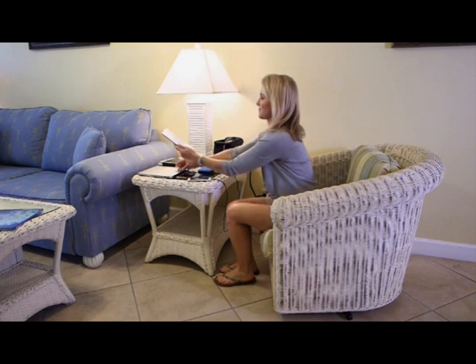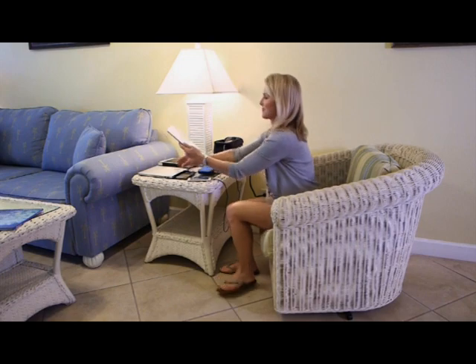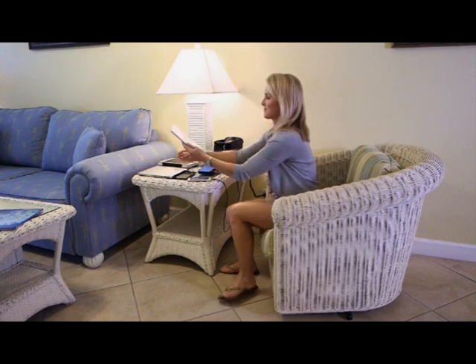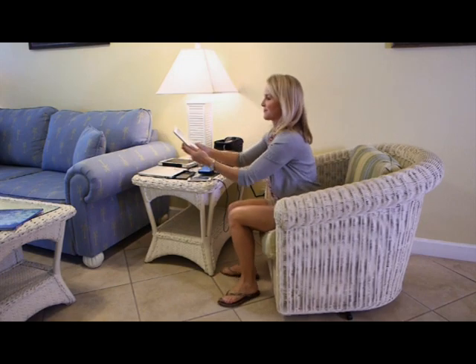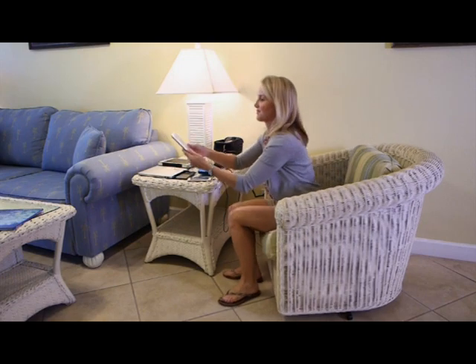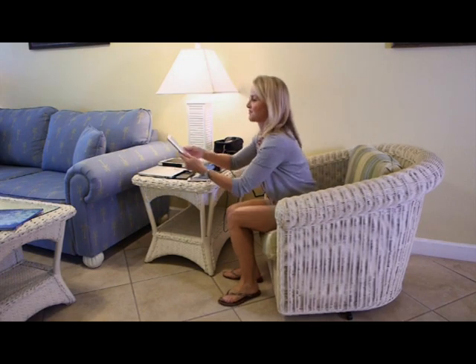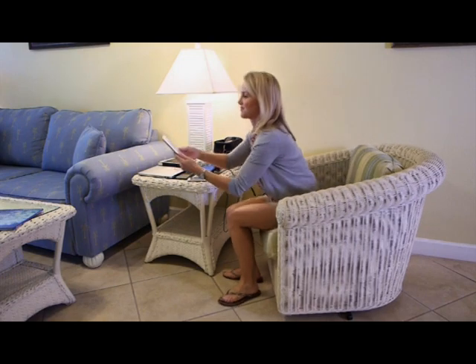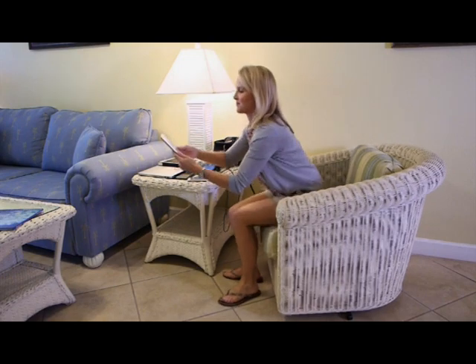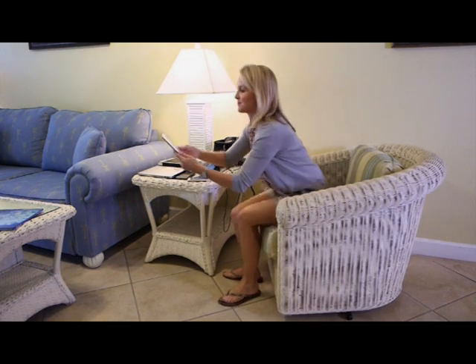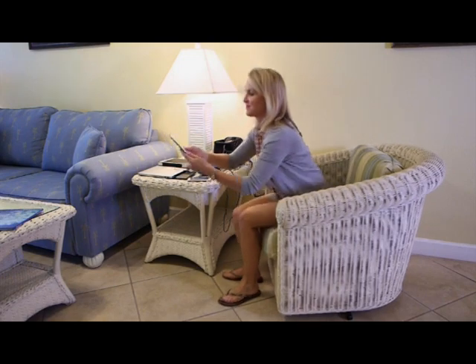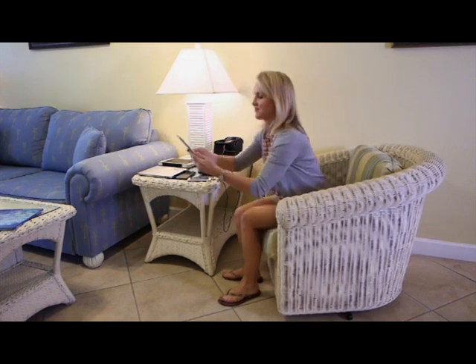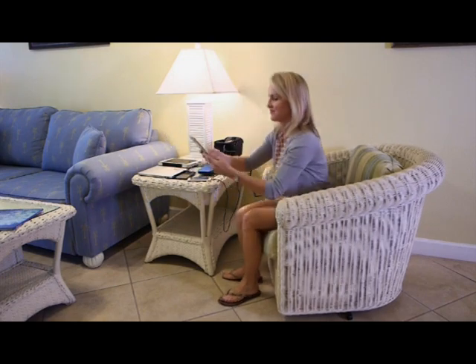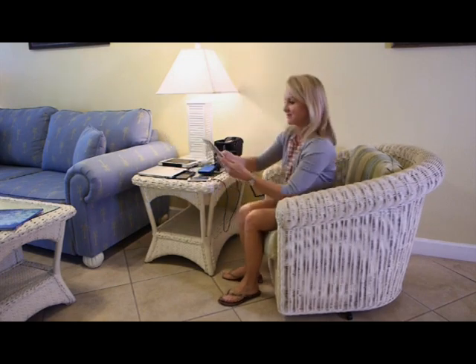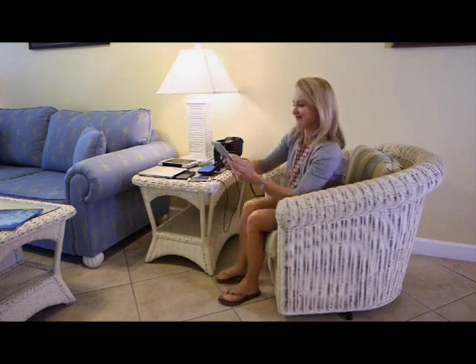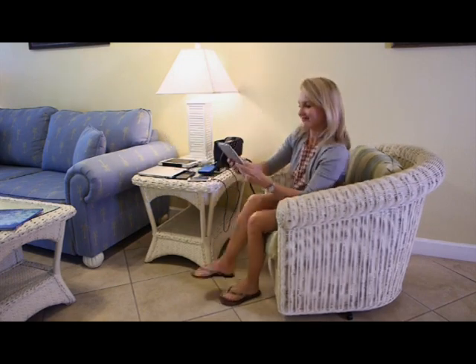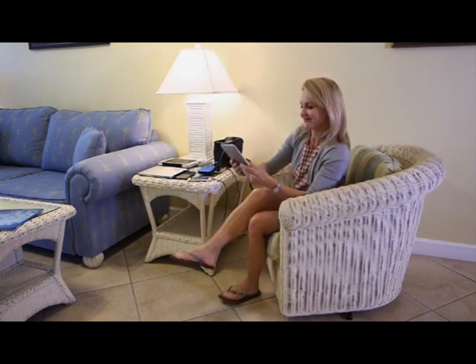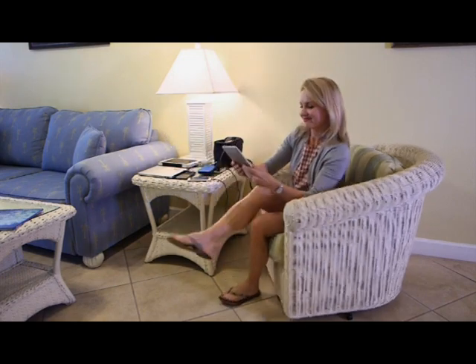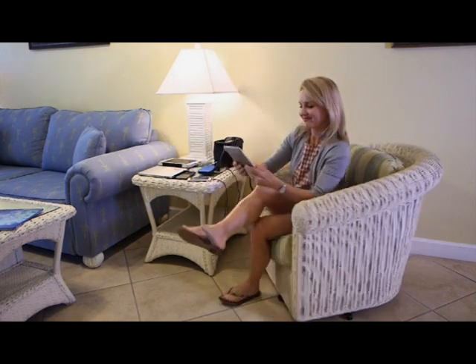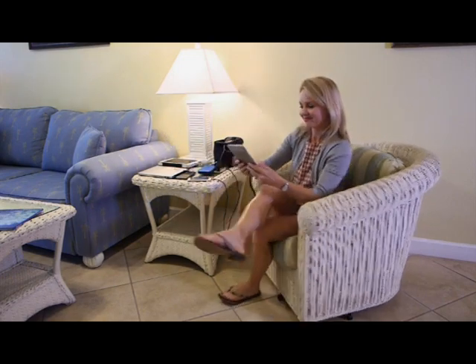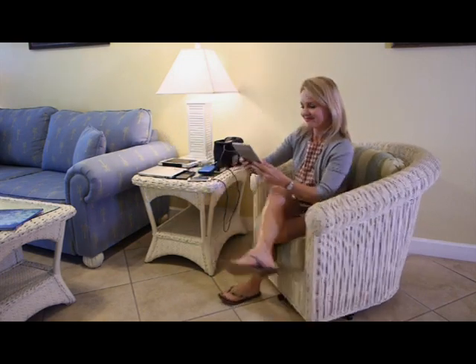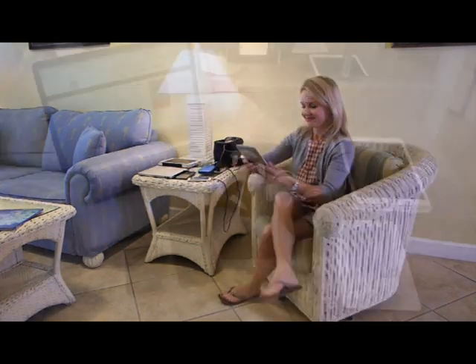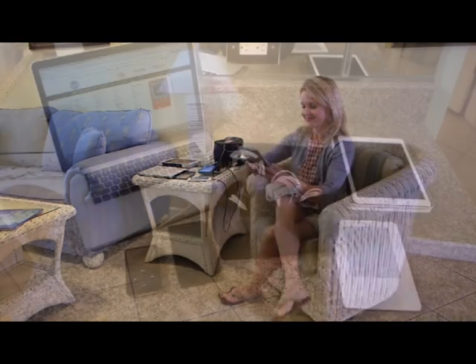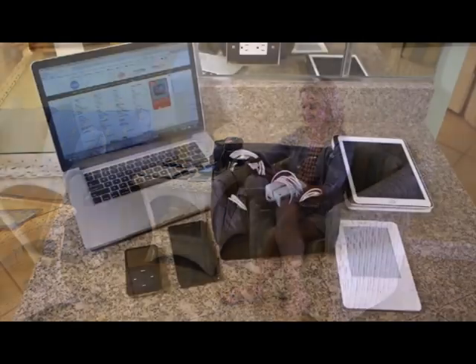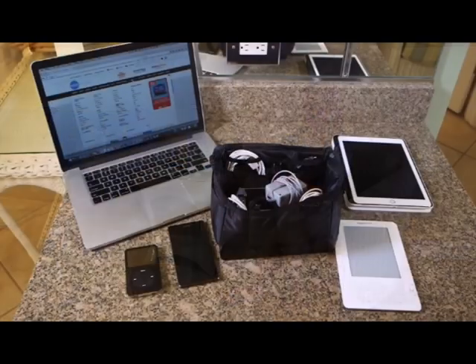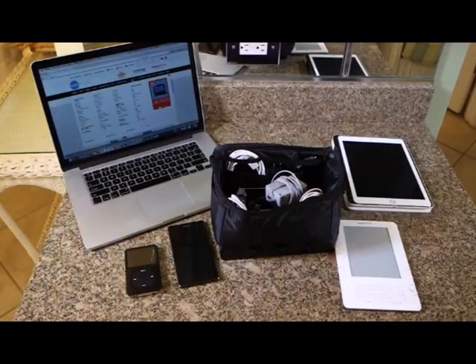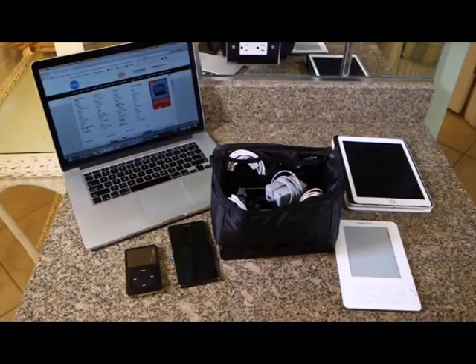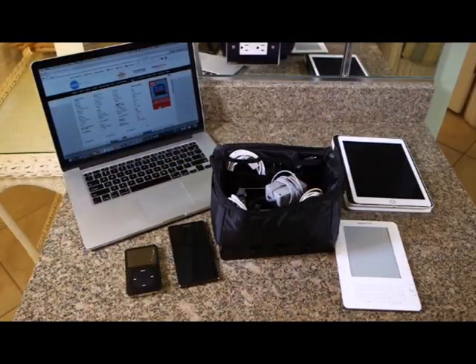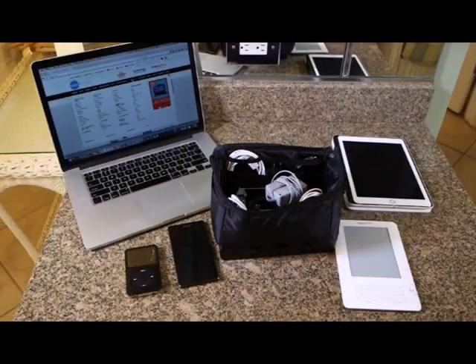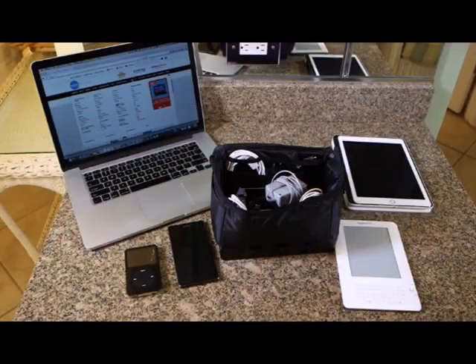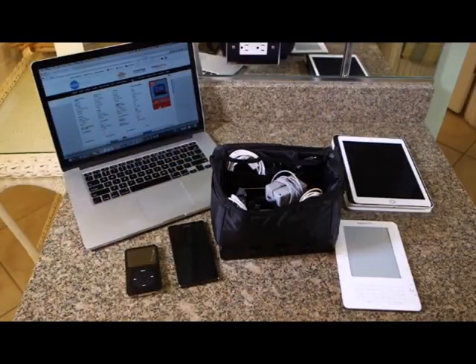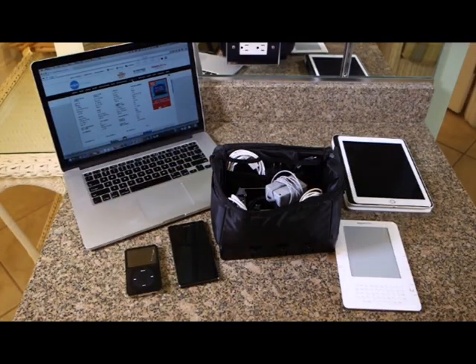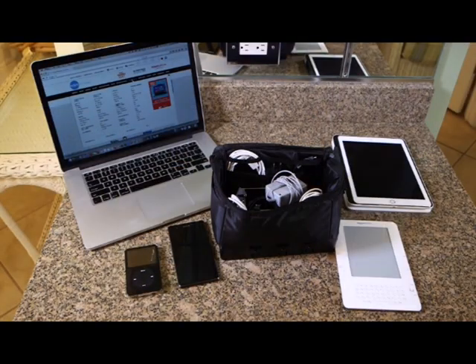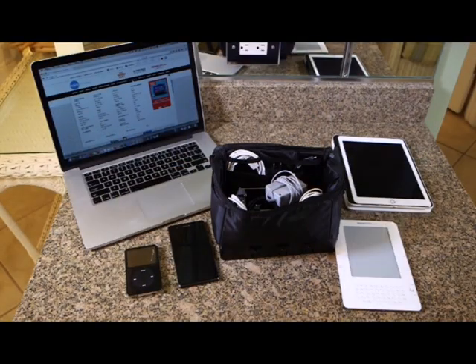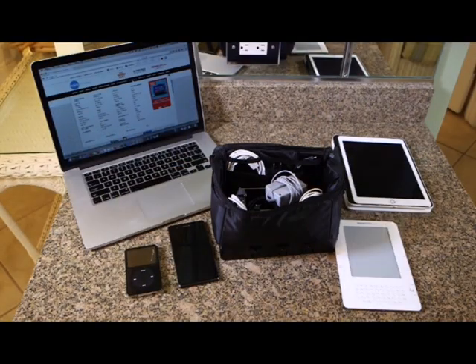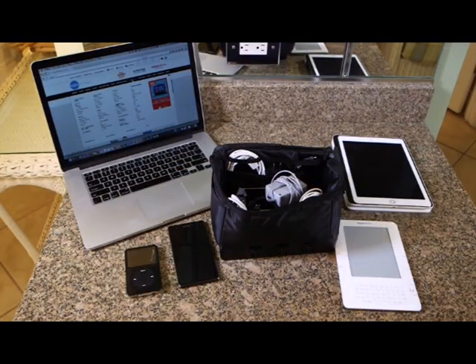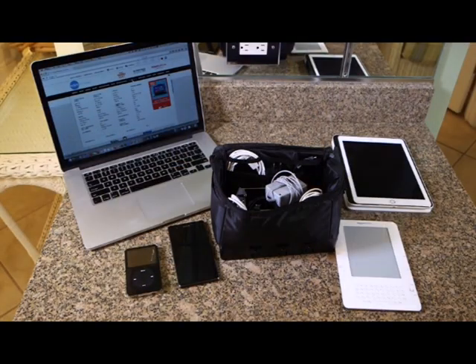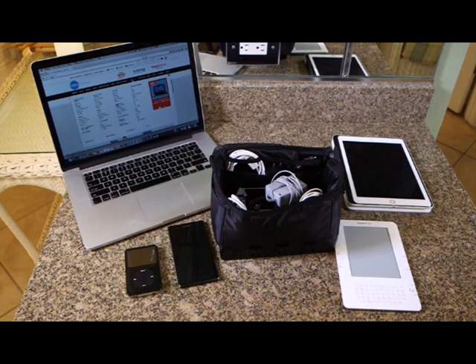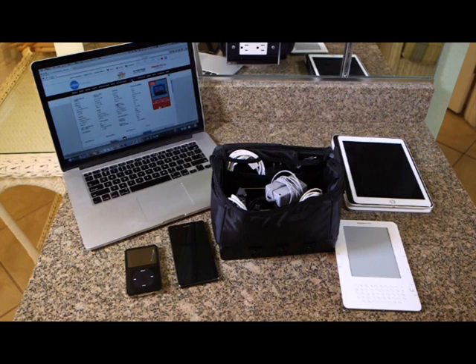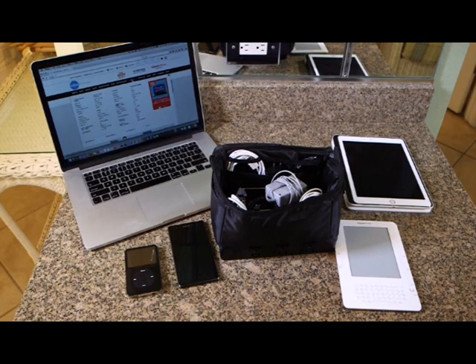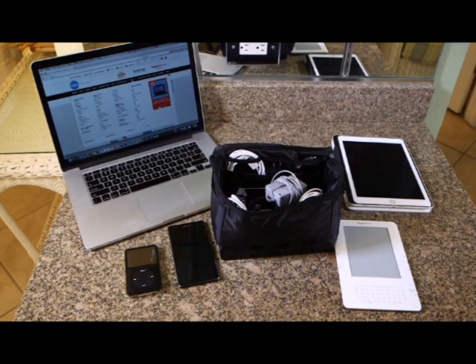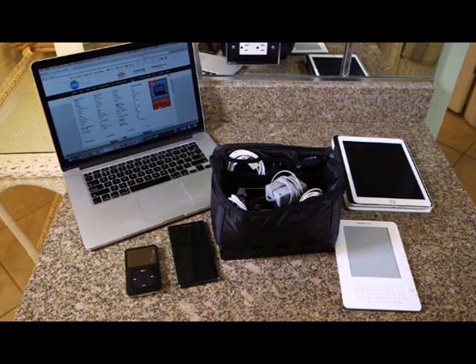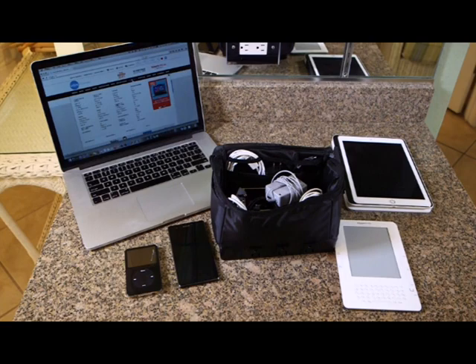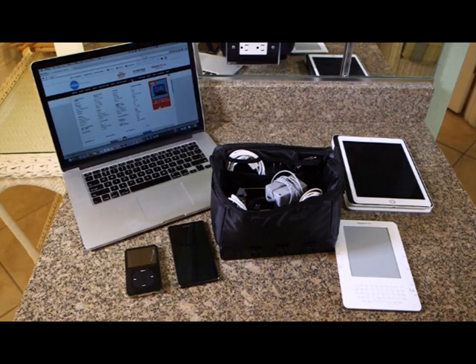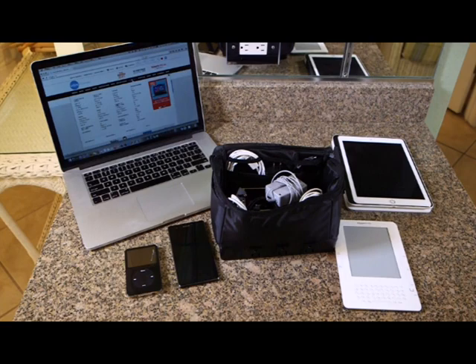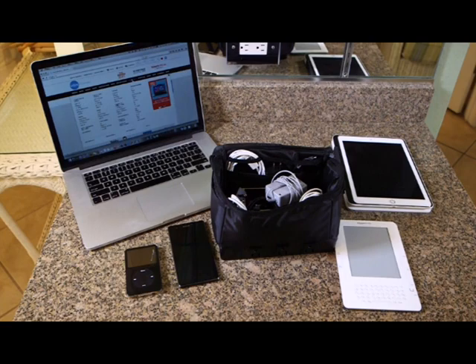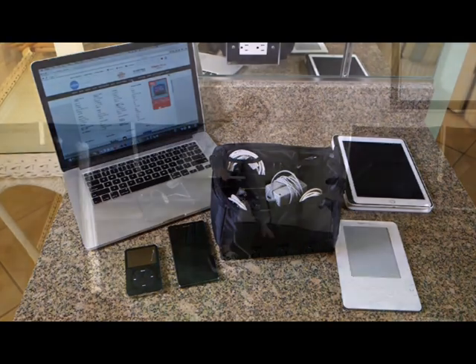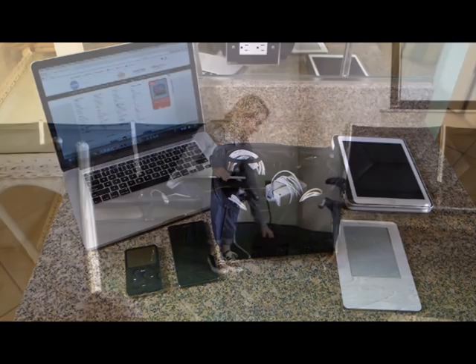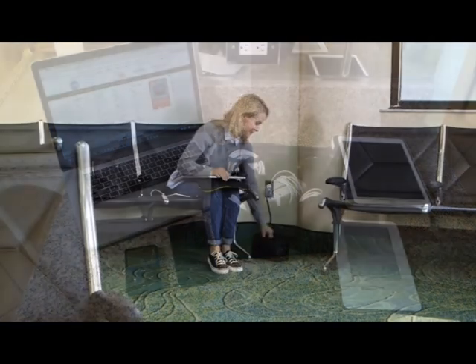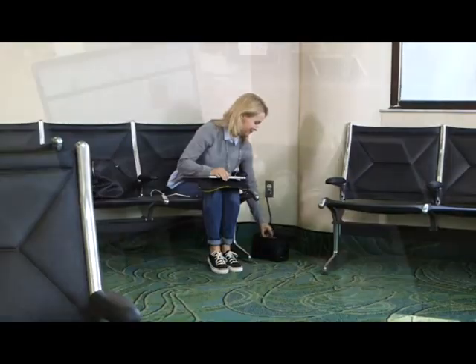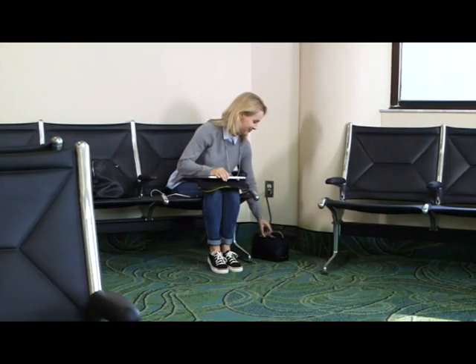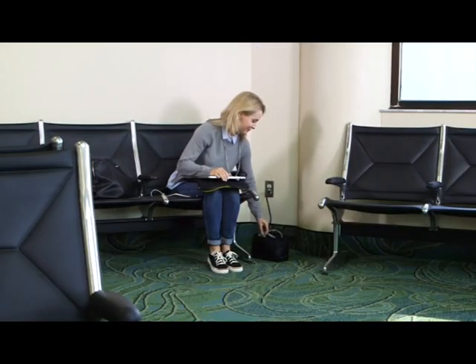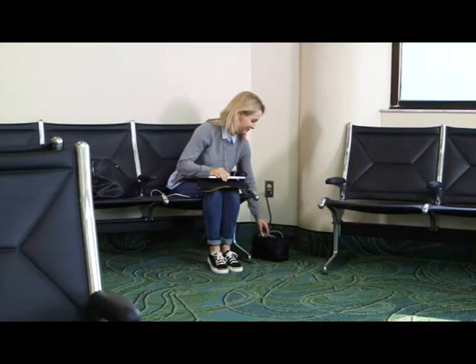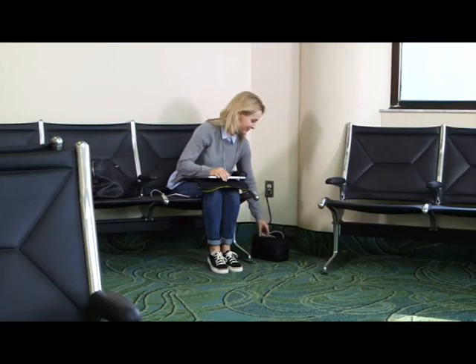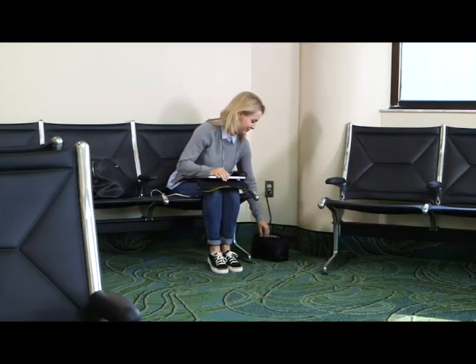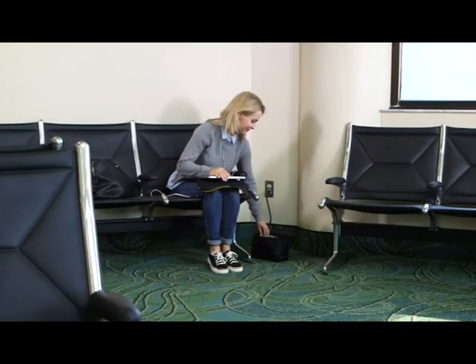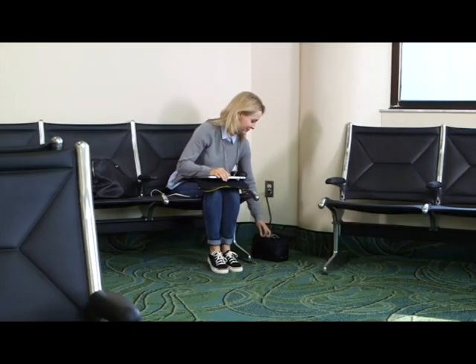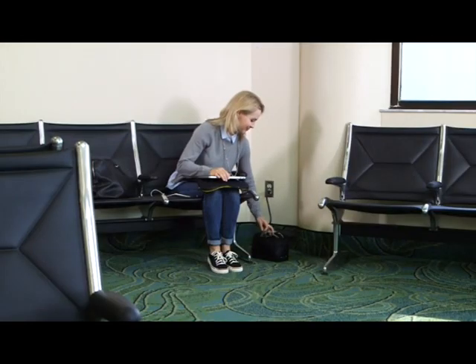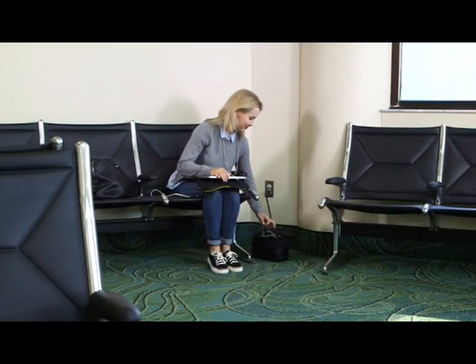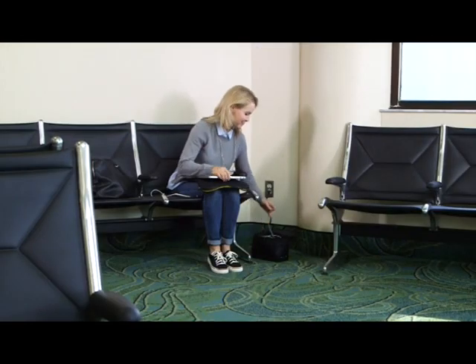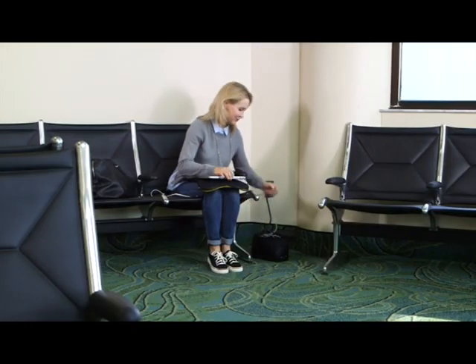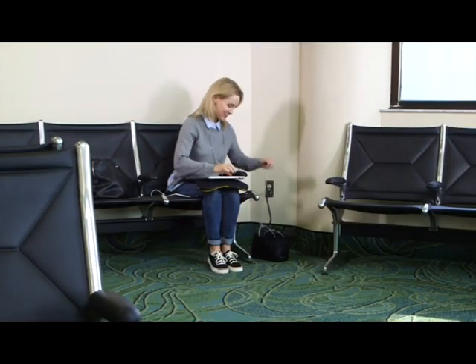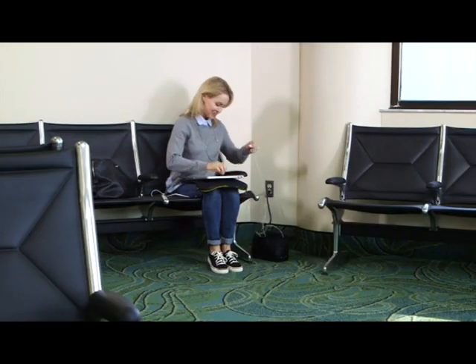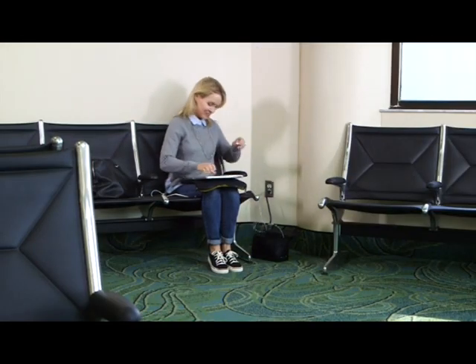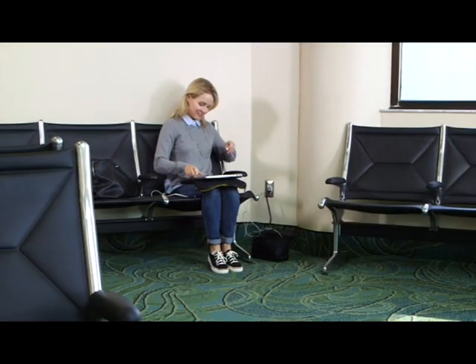This roomy bag can store multiple chargers, cables, and phone, computer, or tablet accessories at once. It comes in a variety of colors.